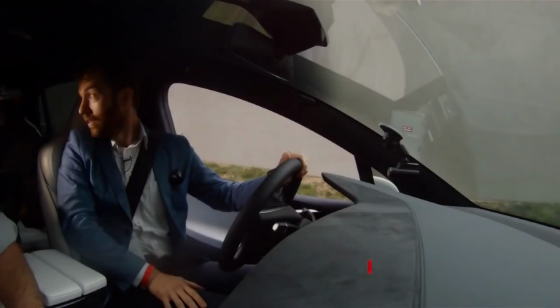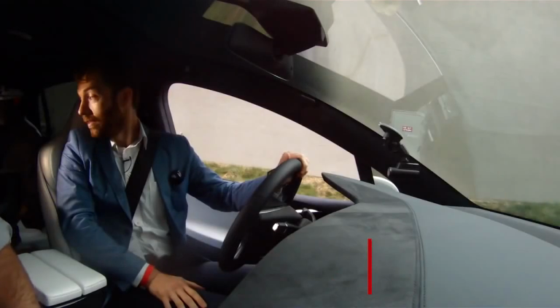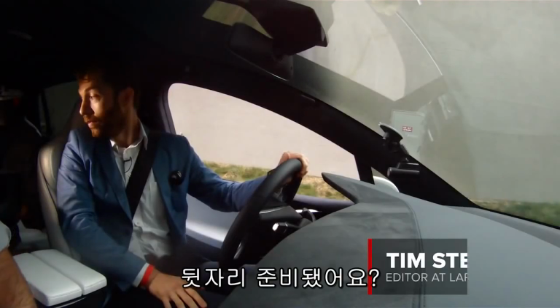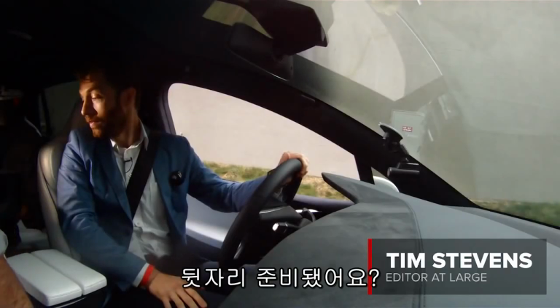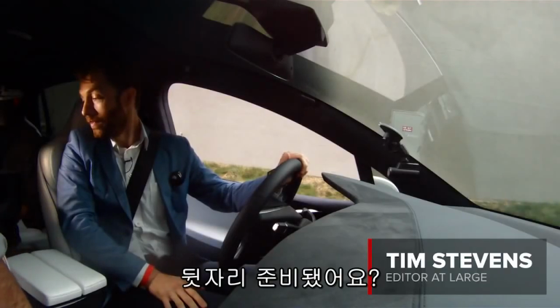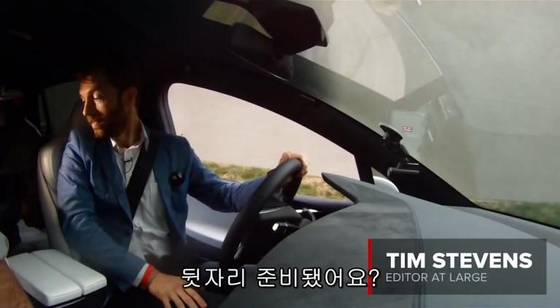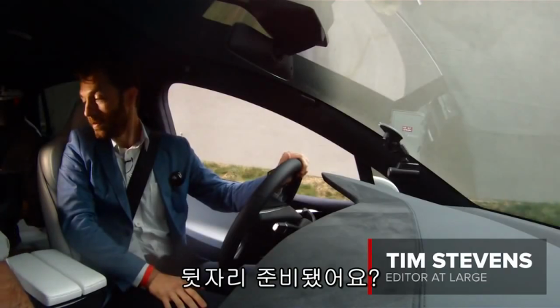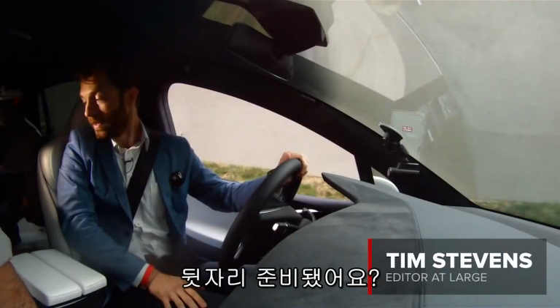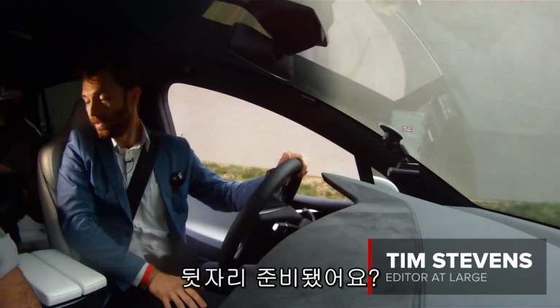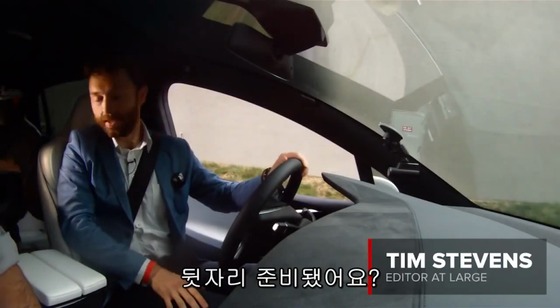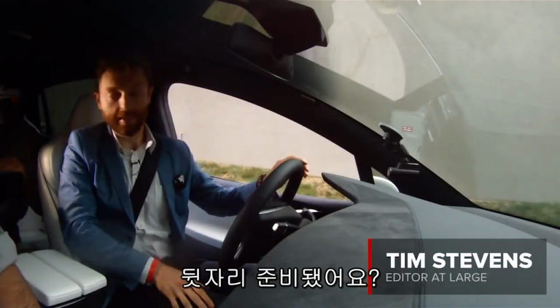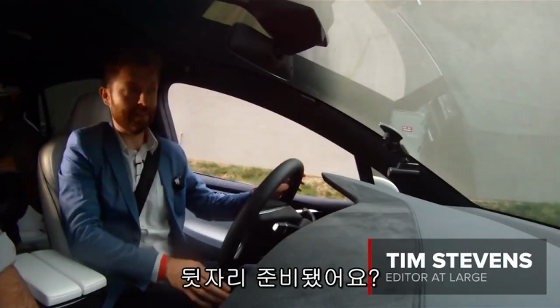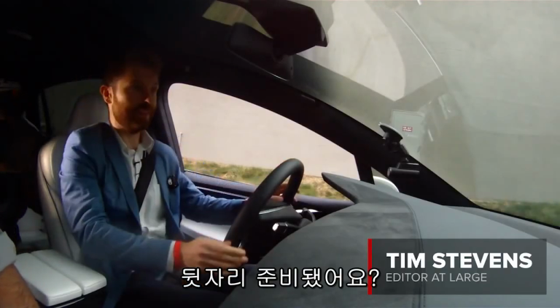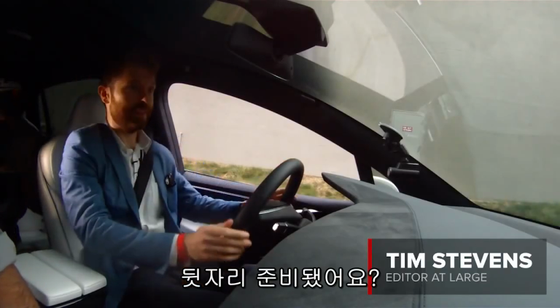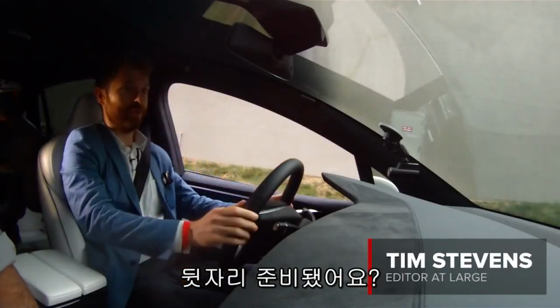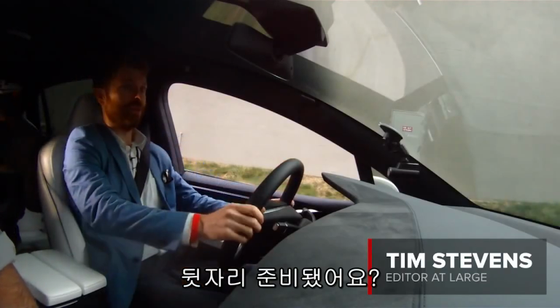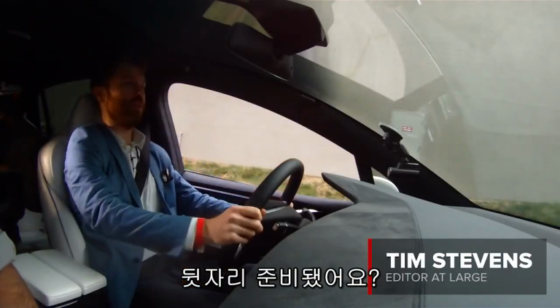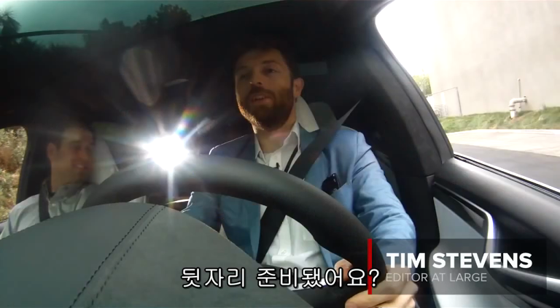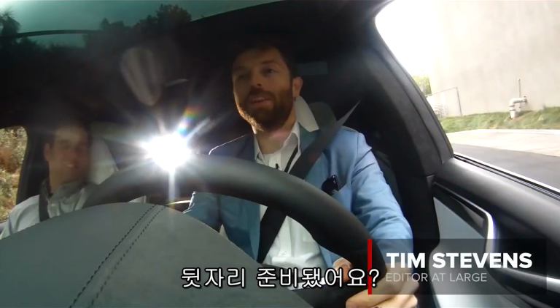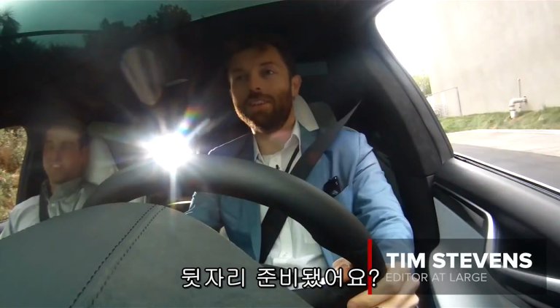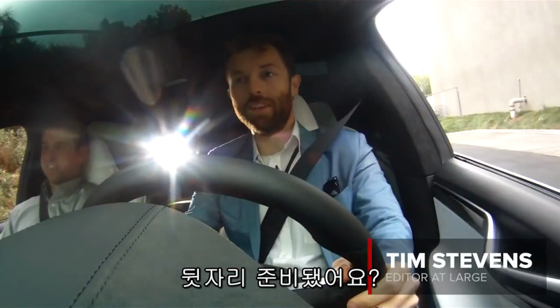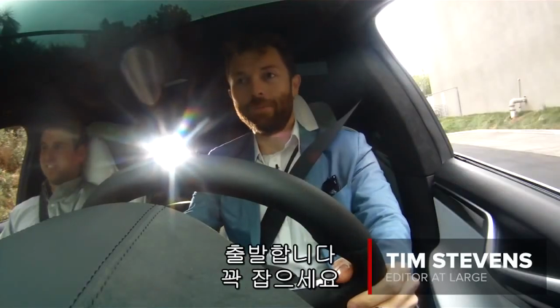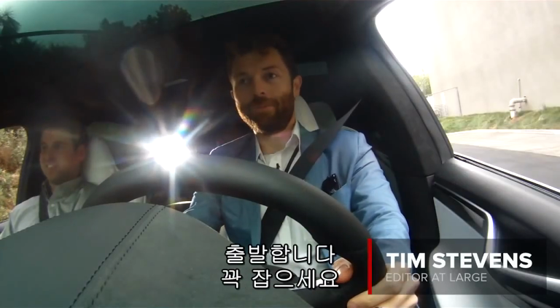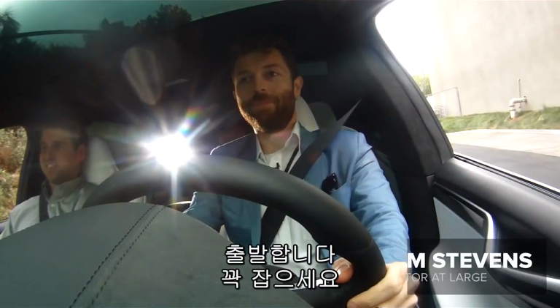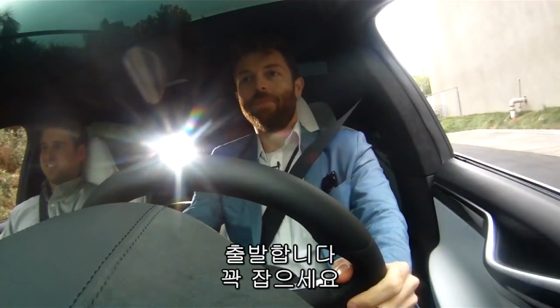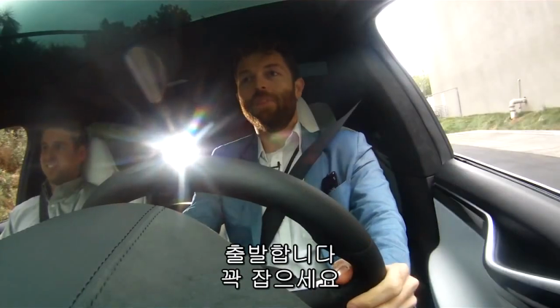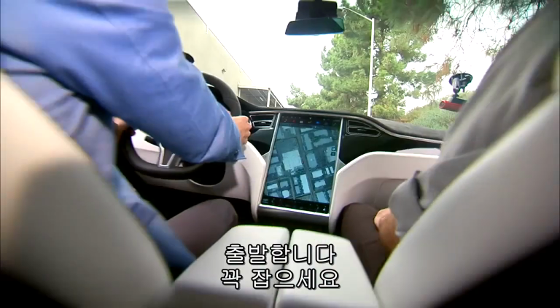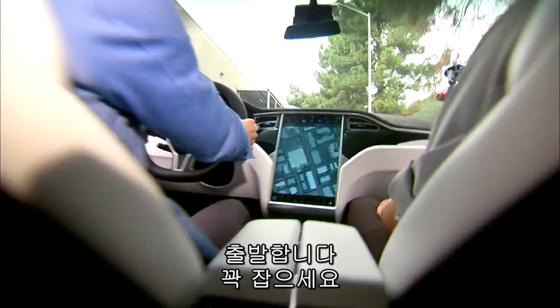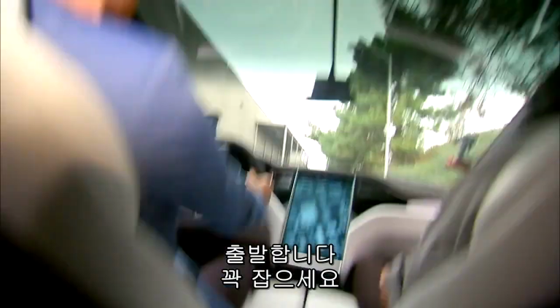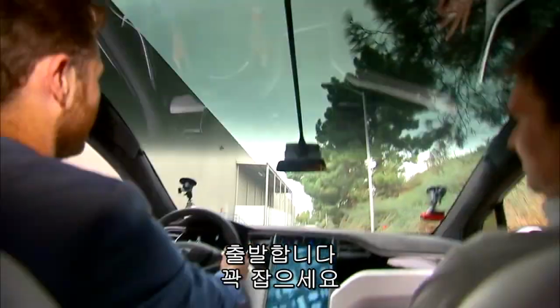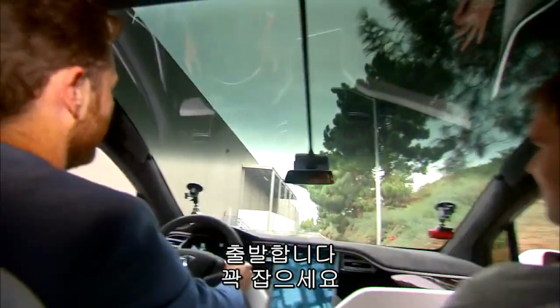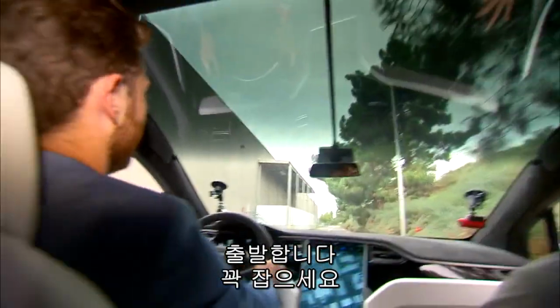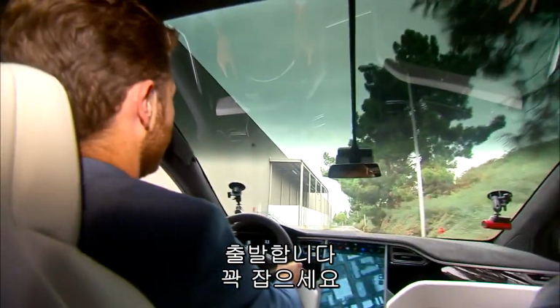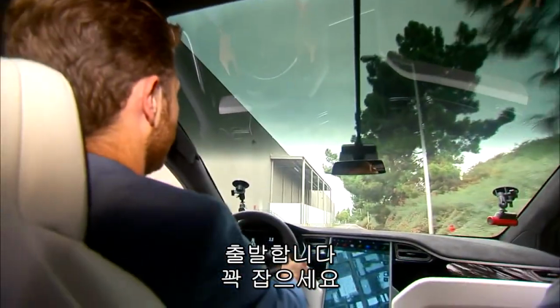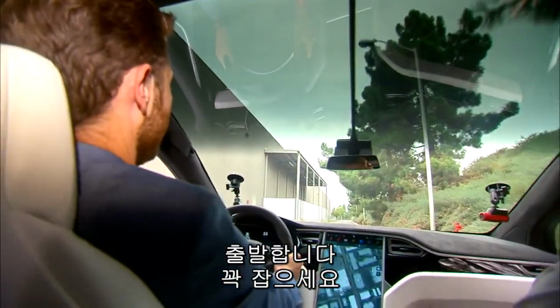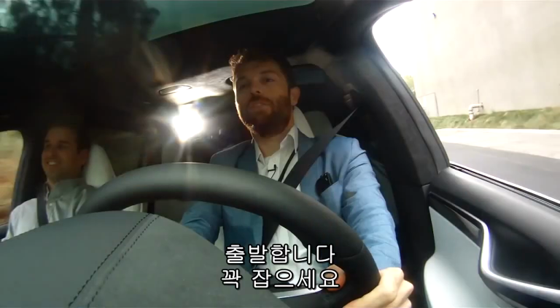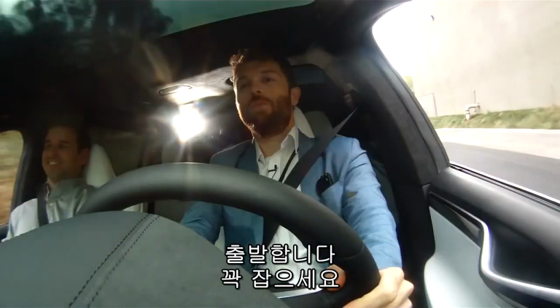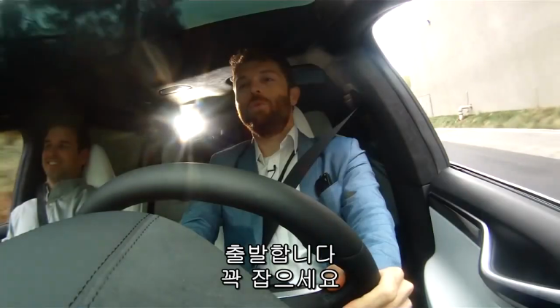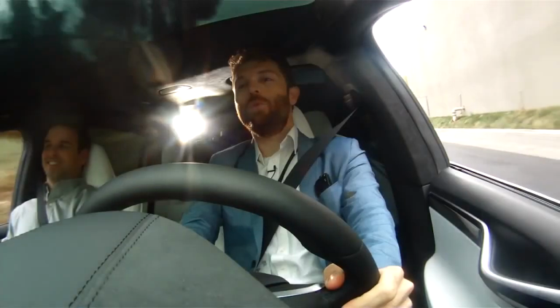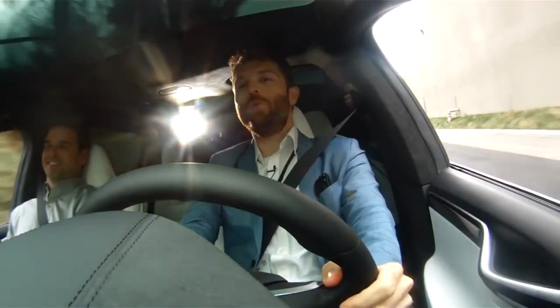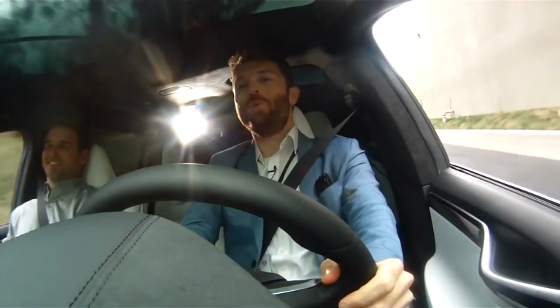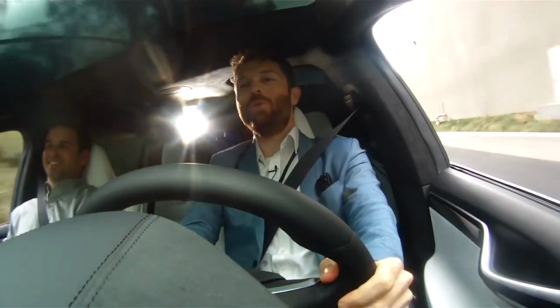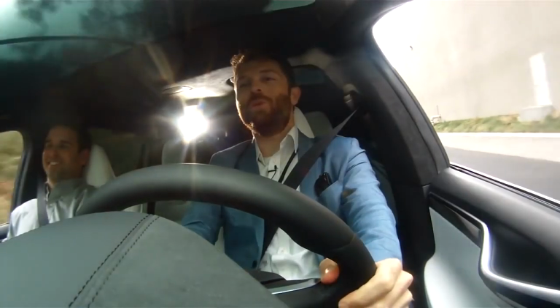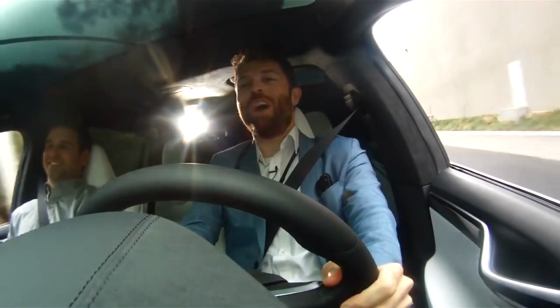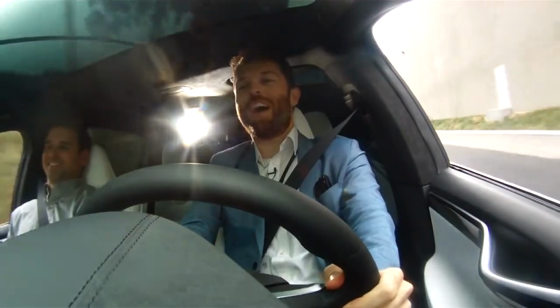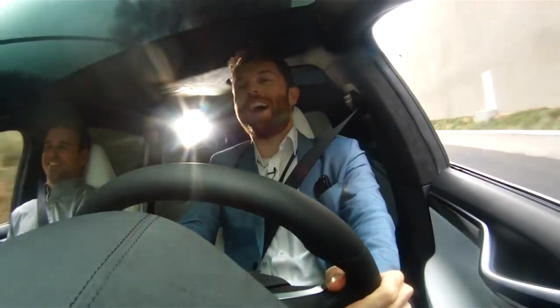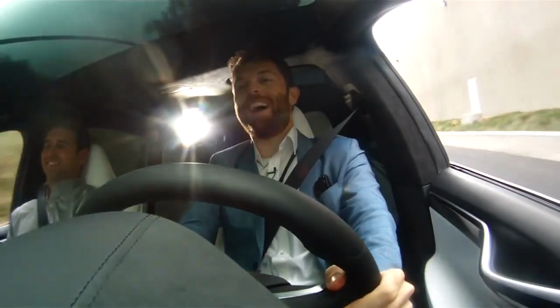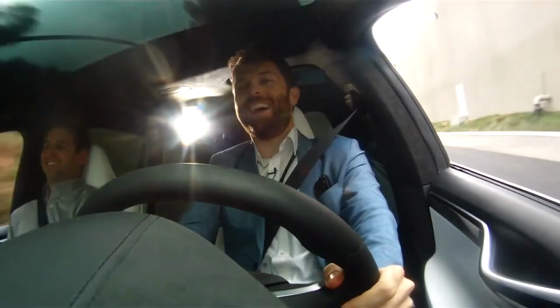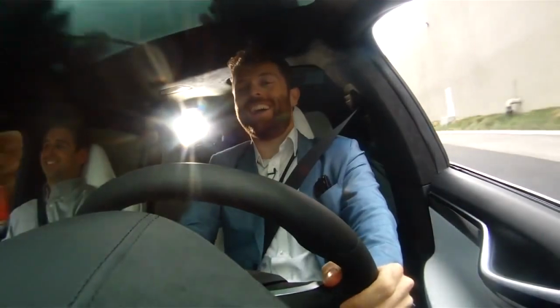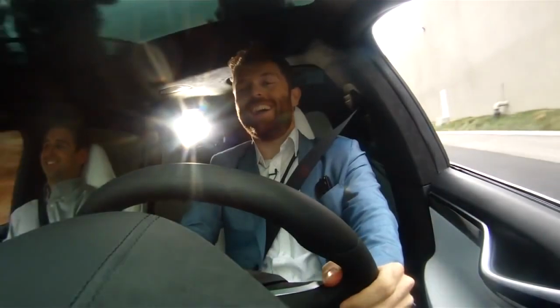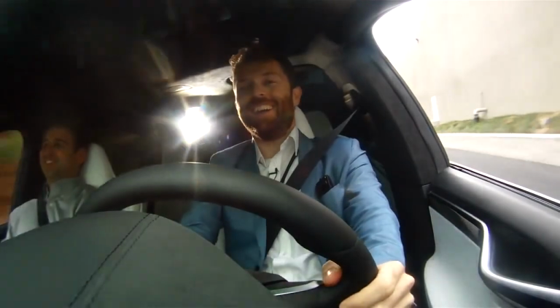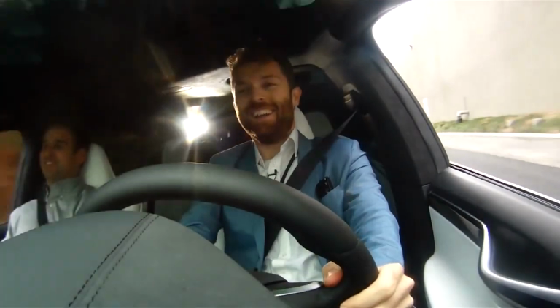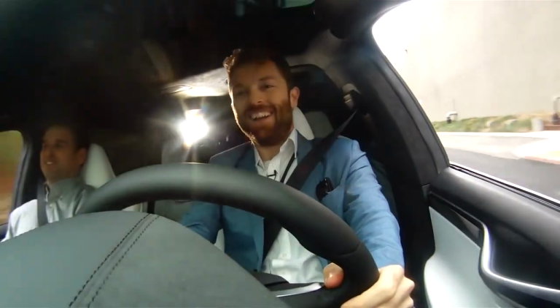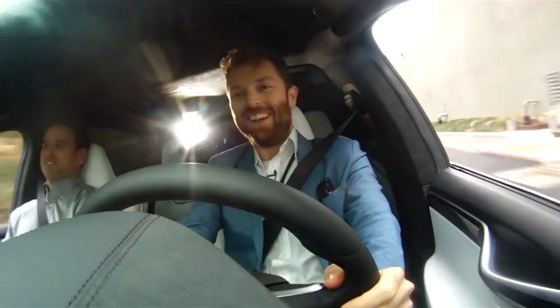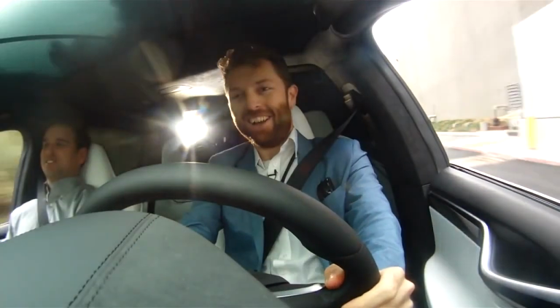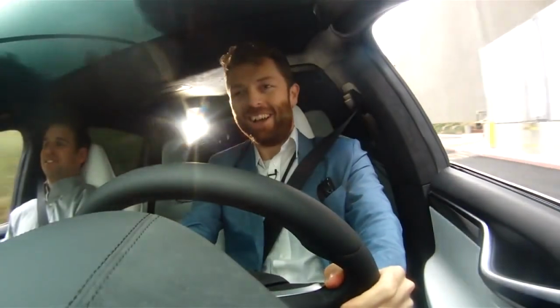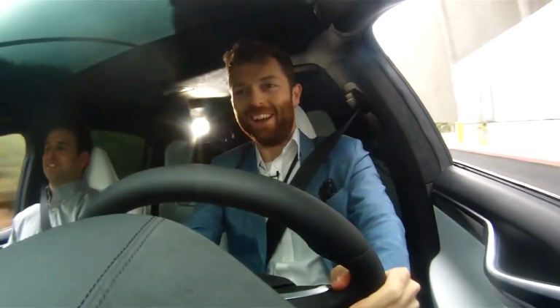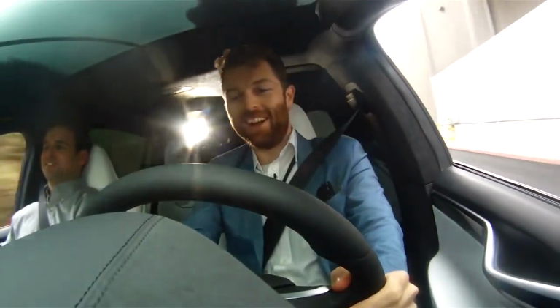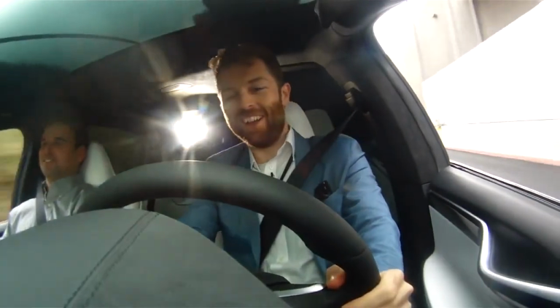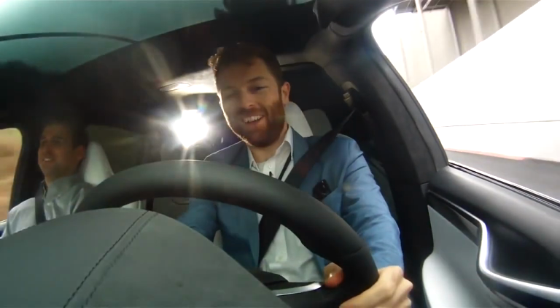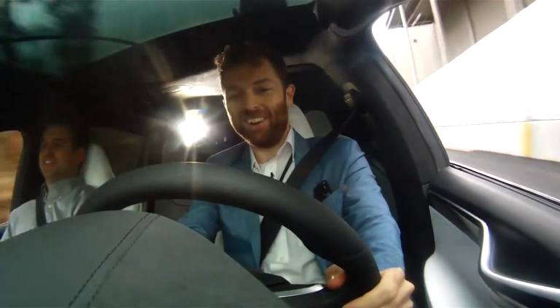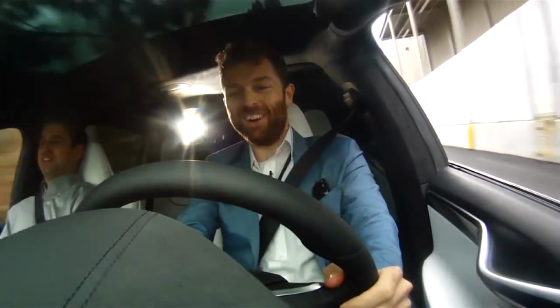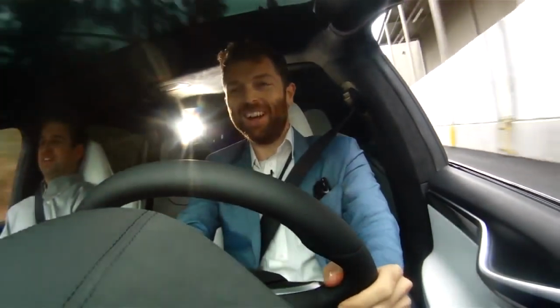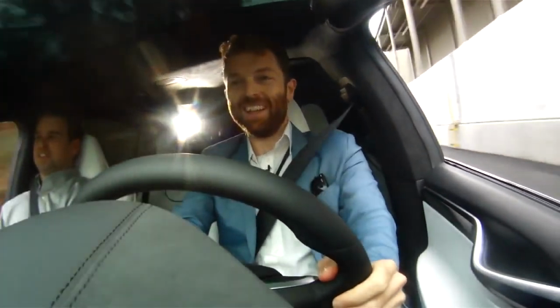You ready for this in the back seat? Here we go. Hang on tight. All right.